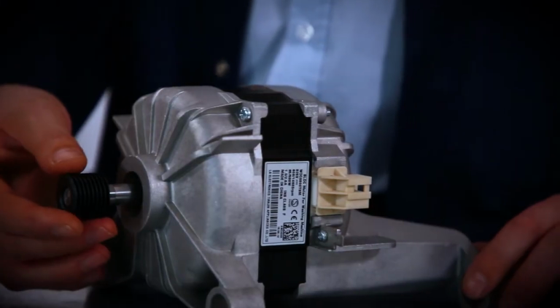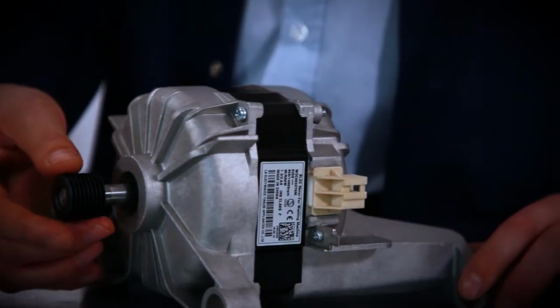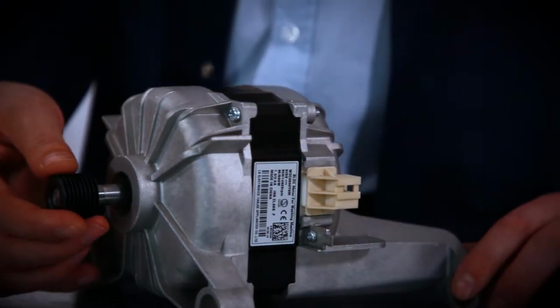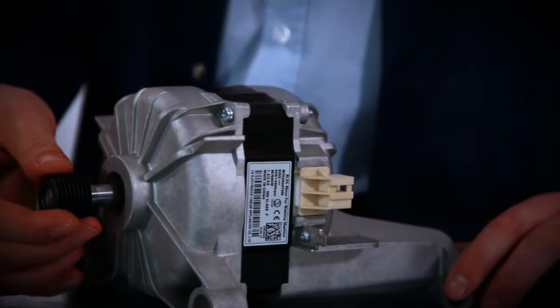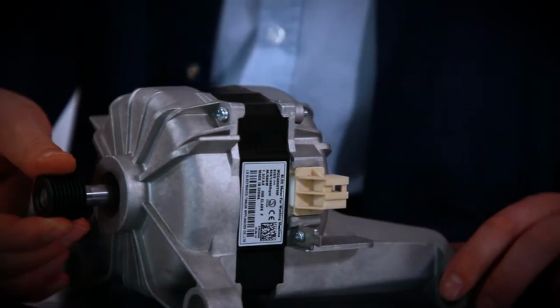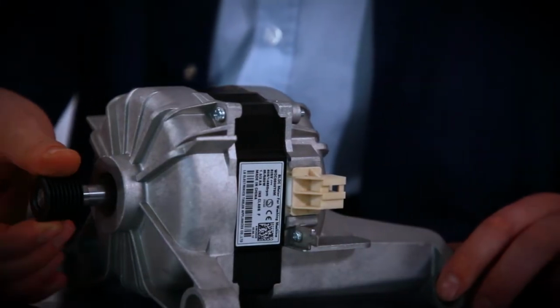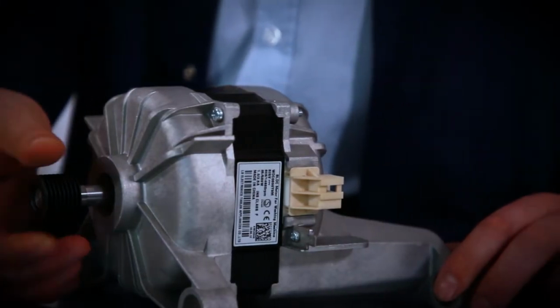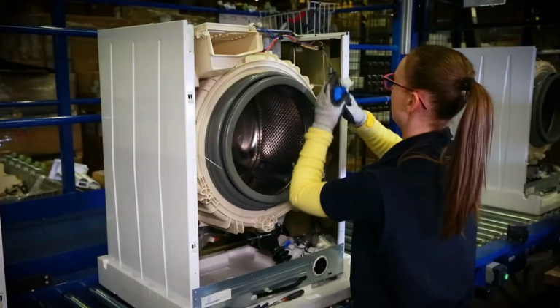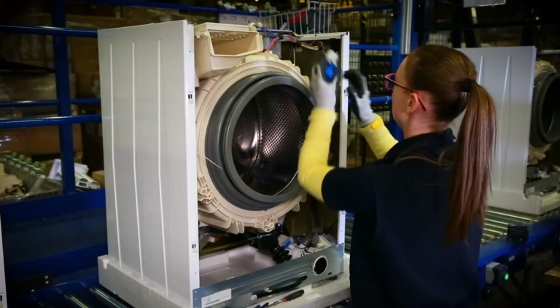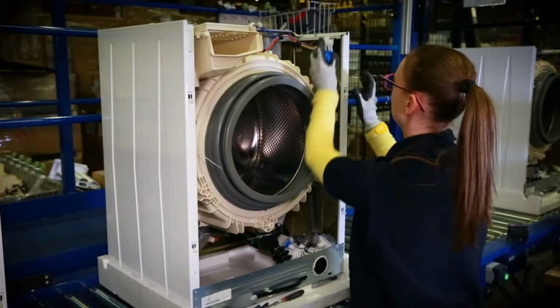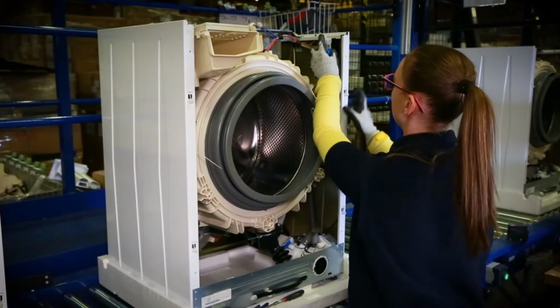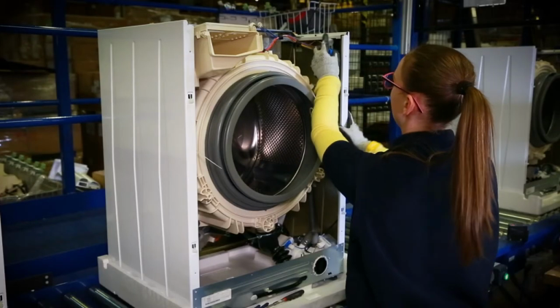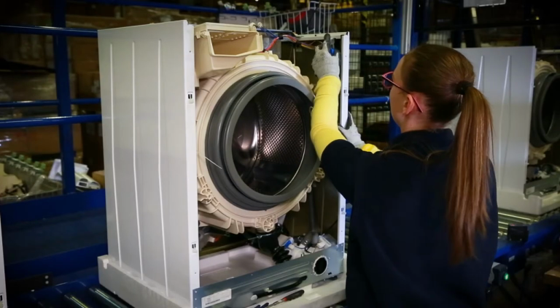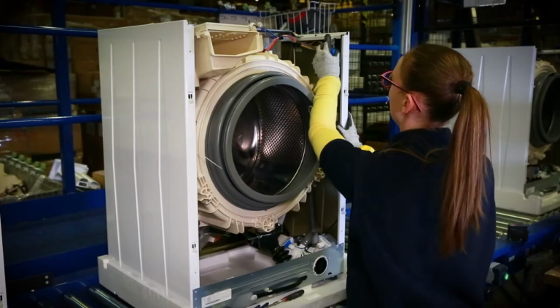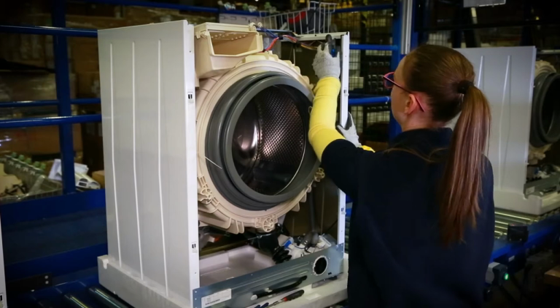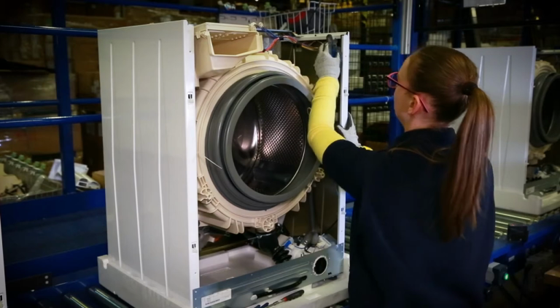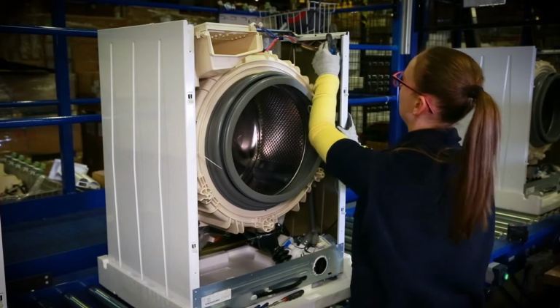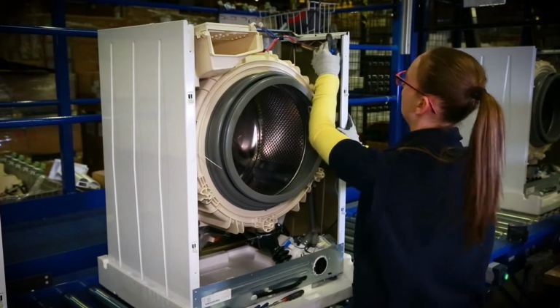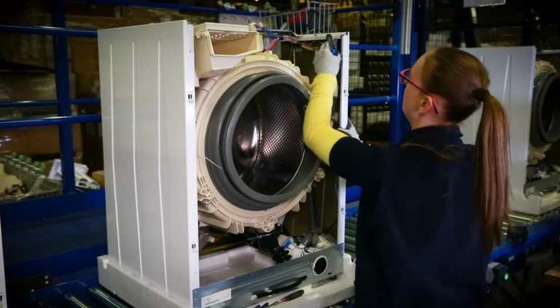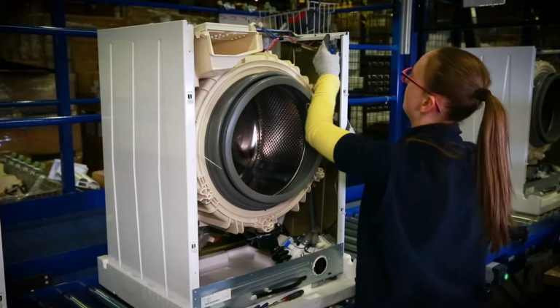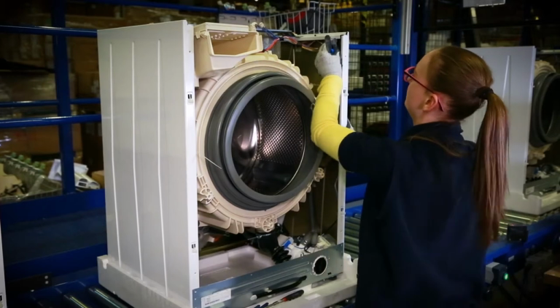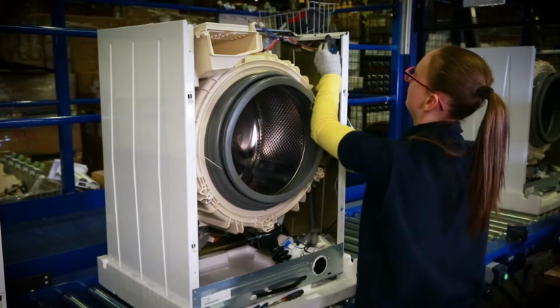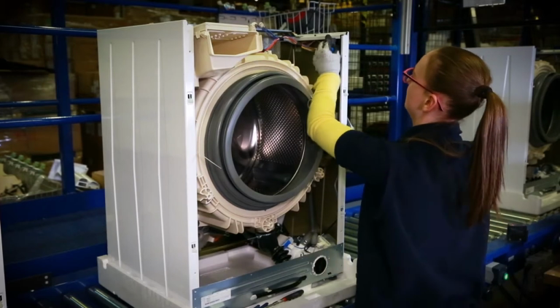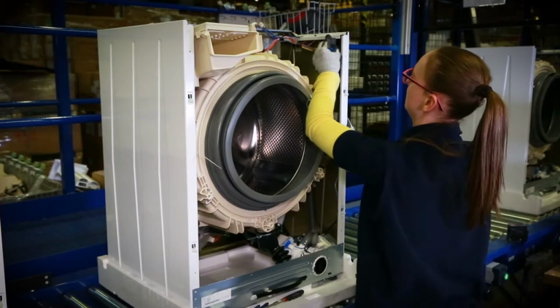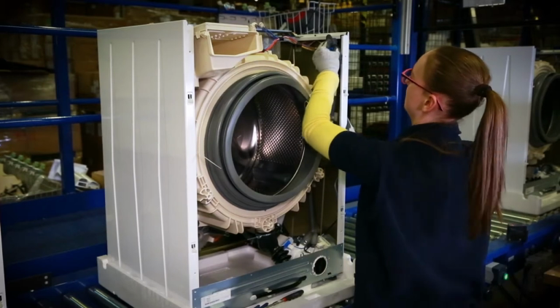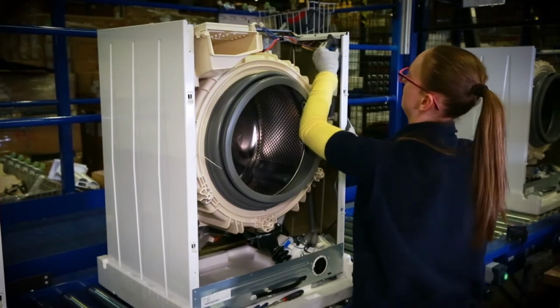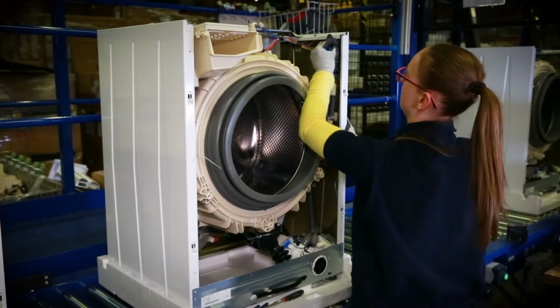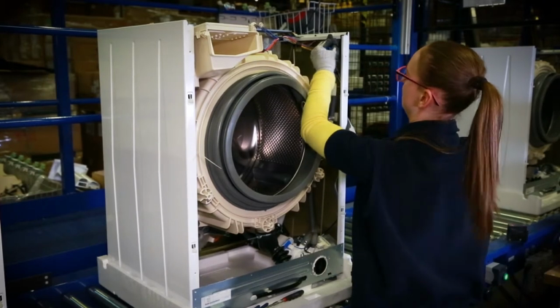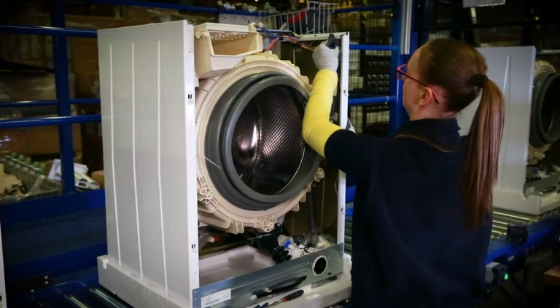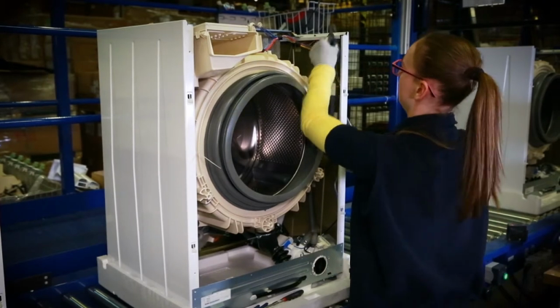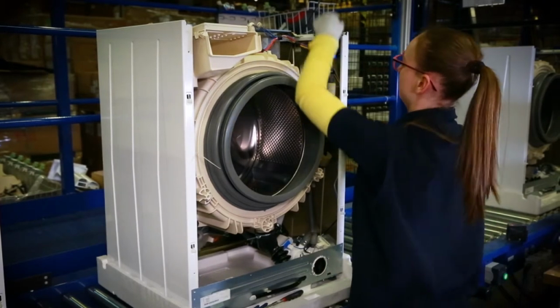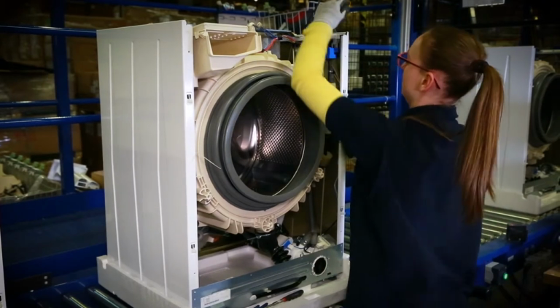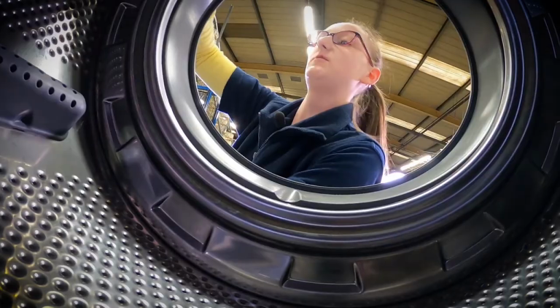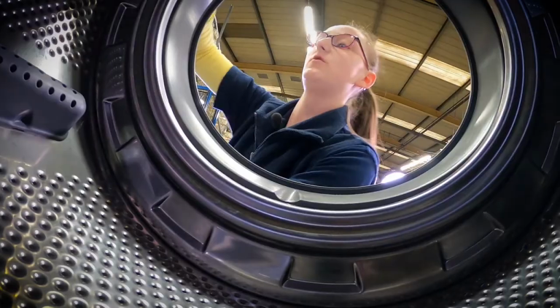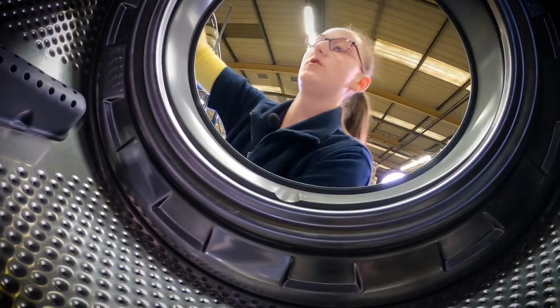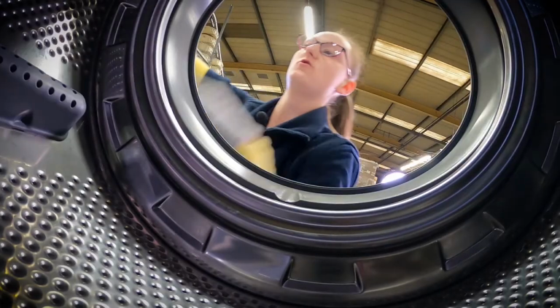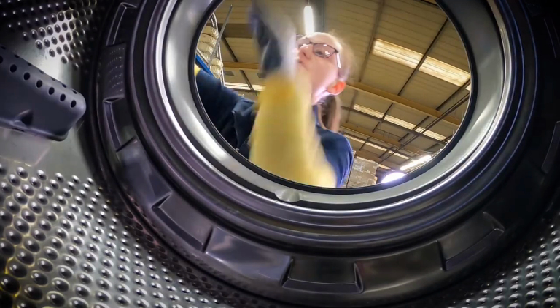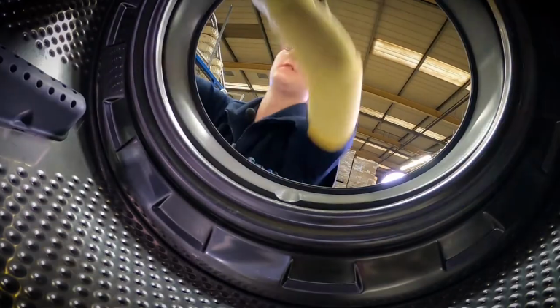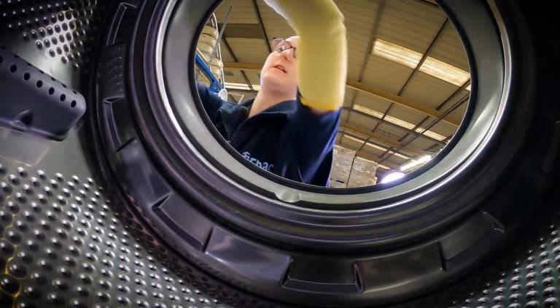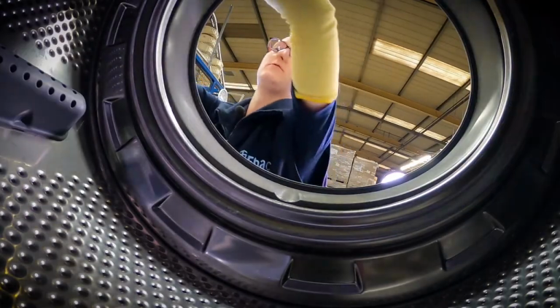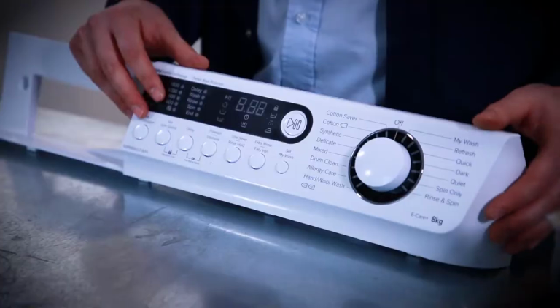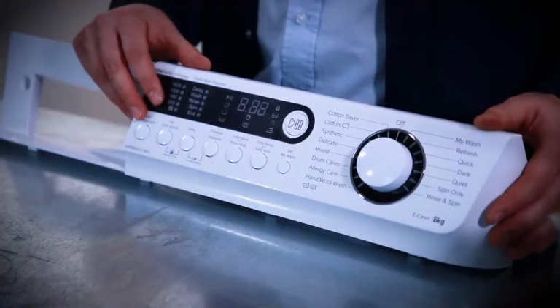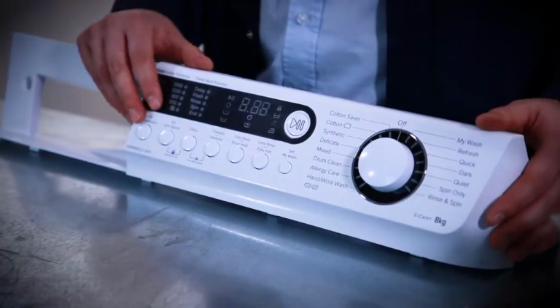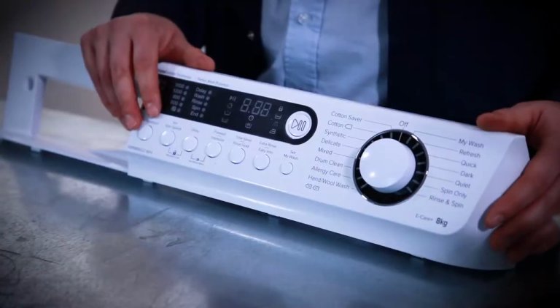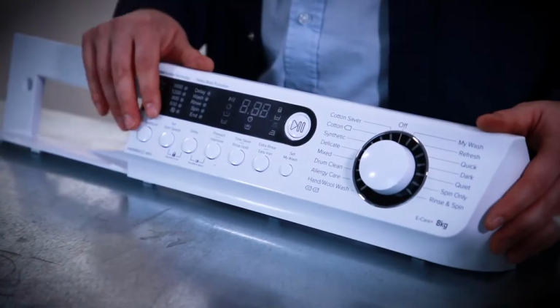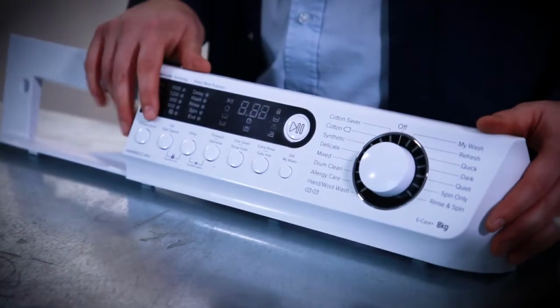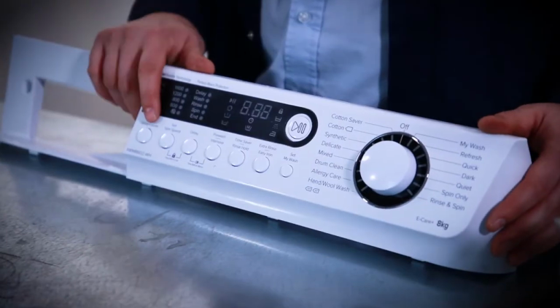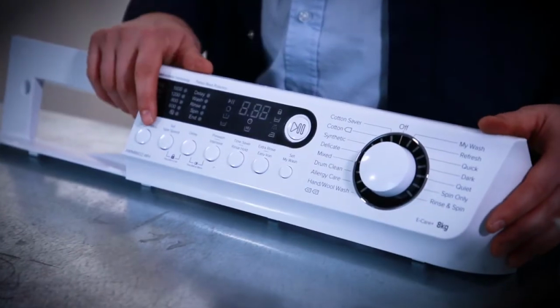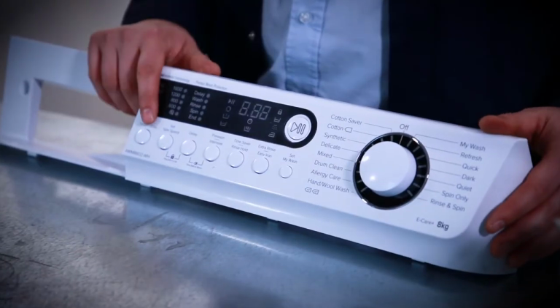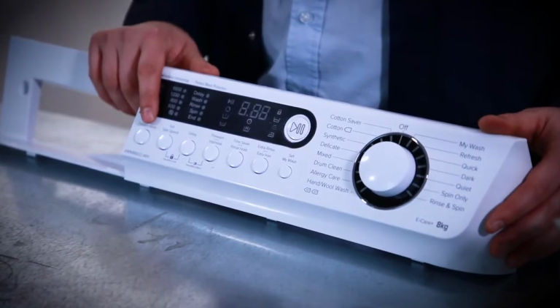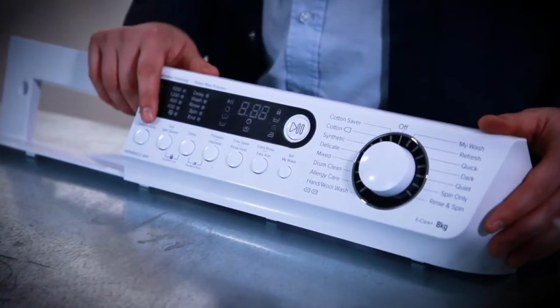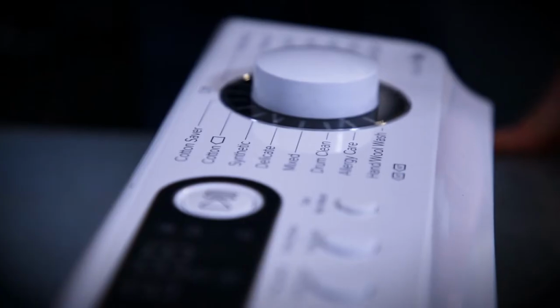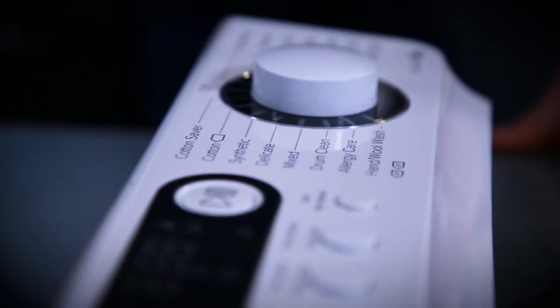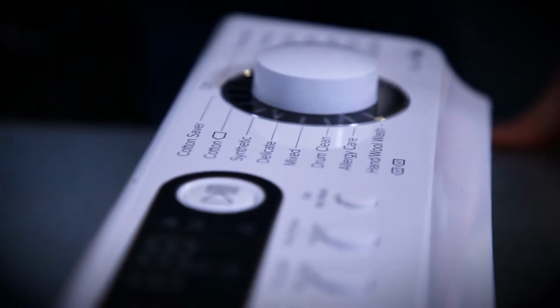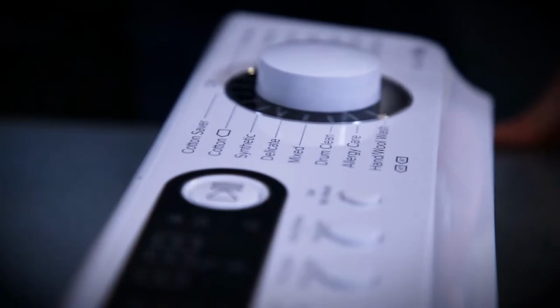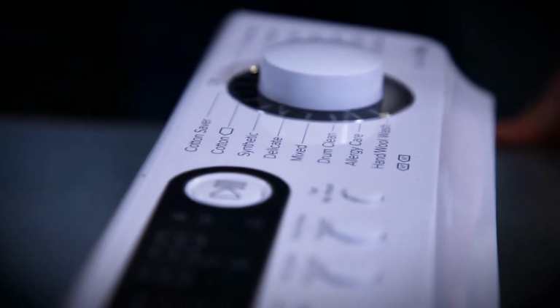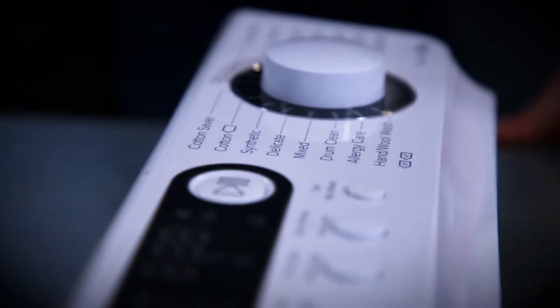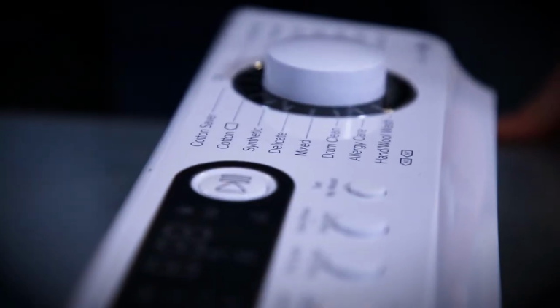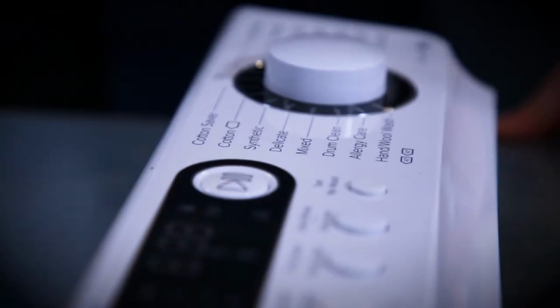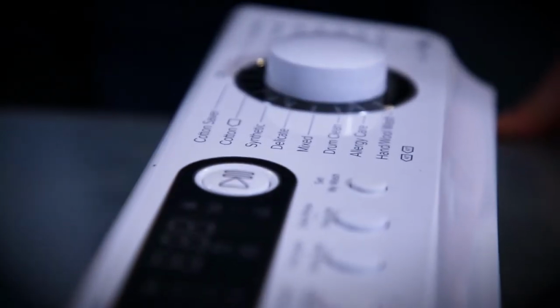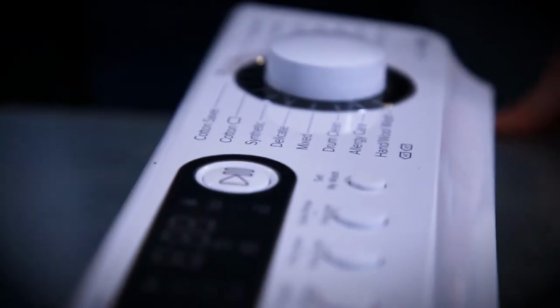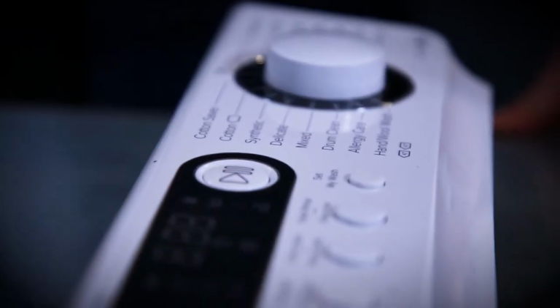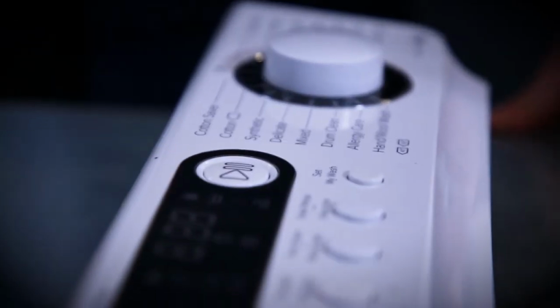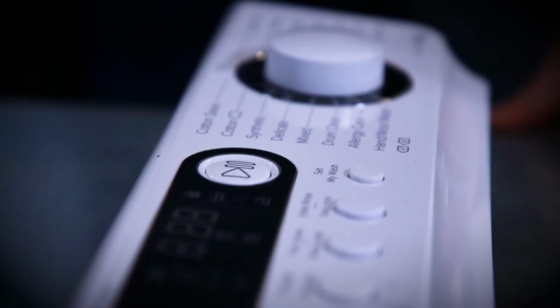All the electrical, pump and connections are now constructed by hand. The control panels and displays are added.